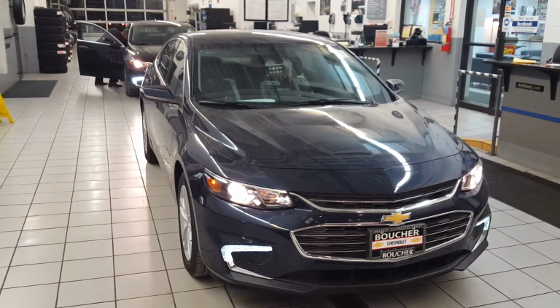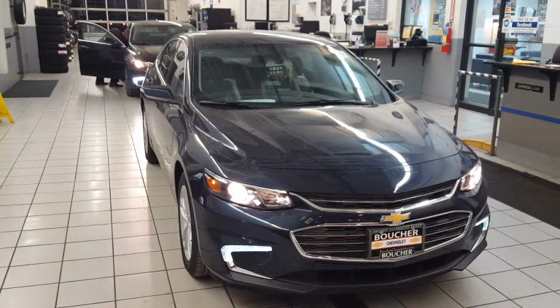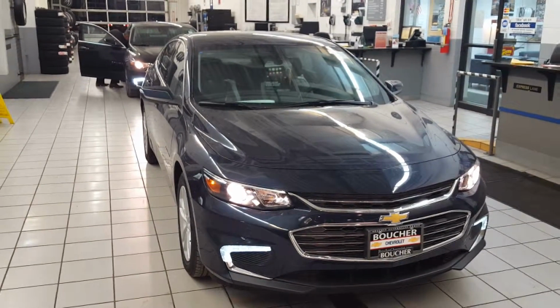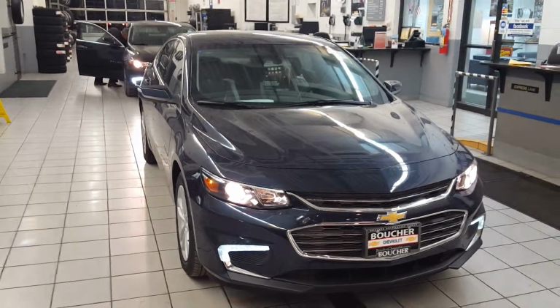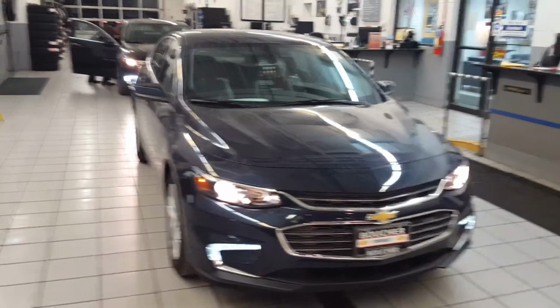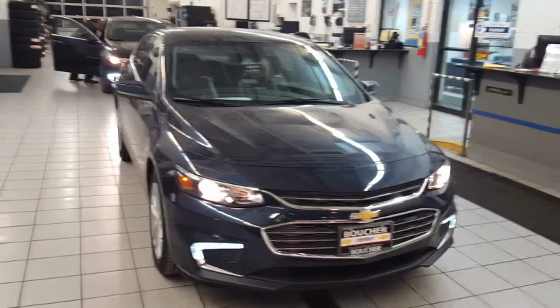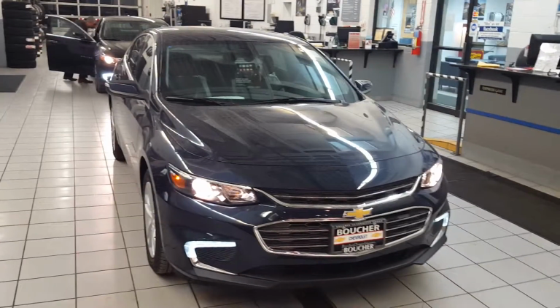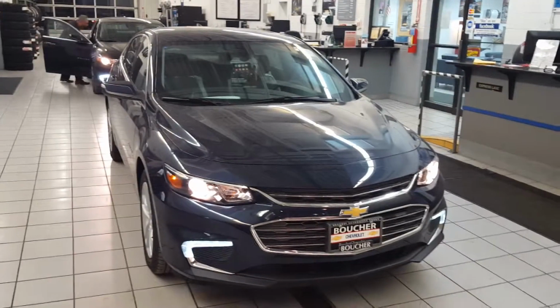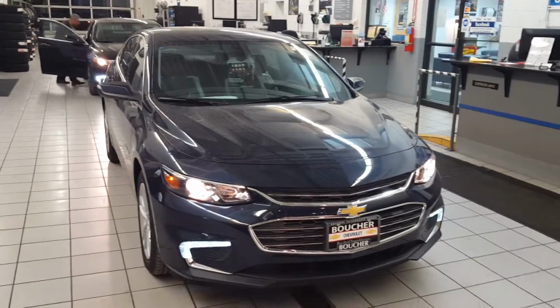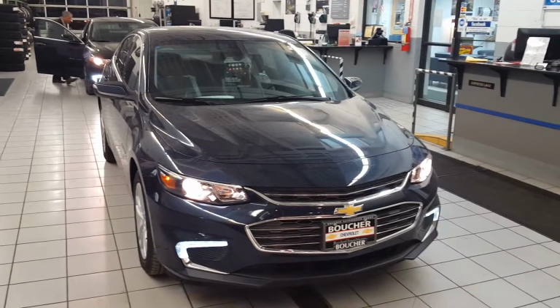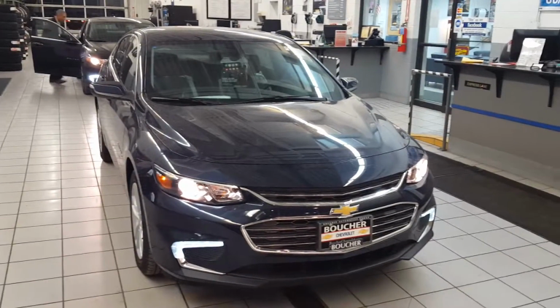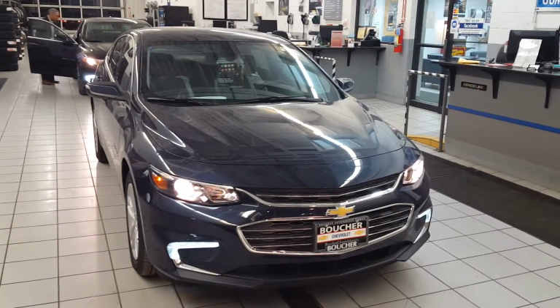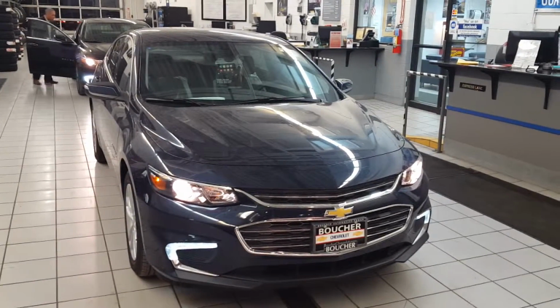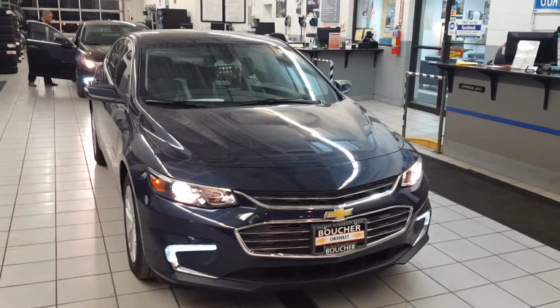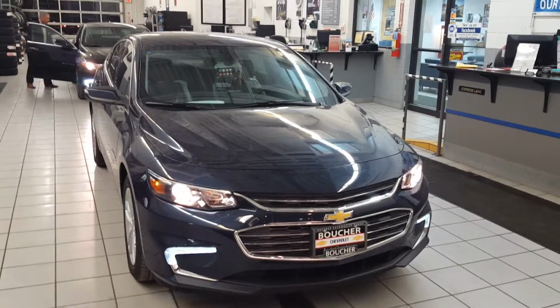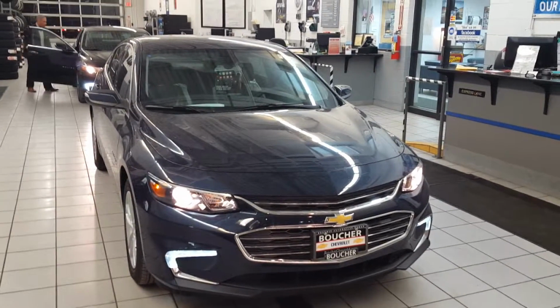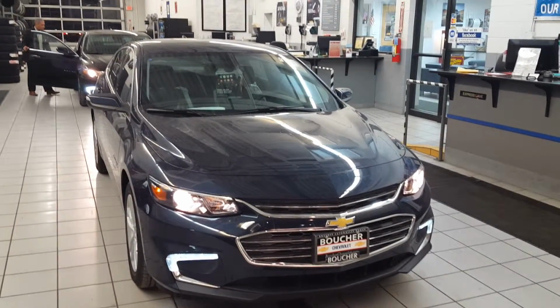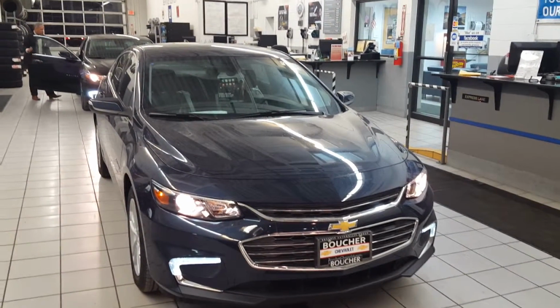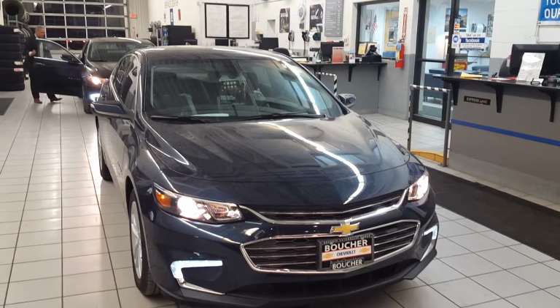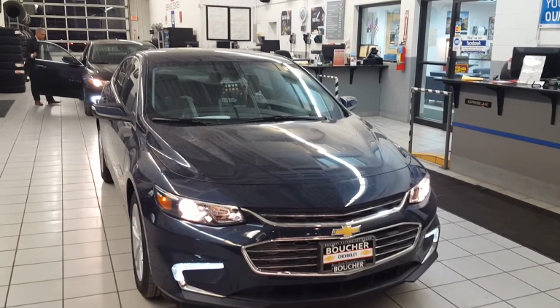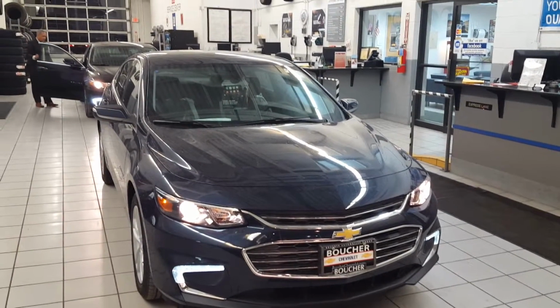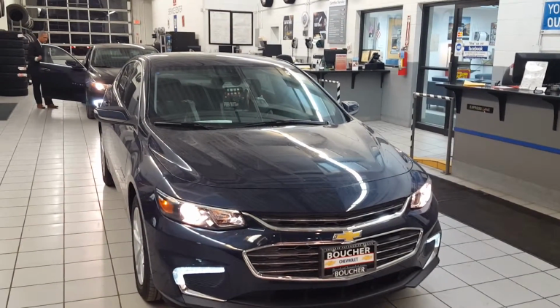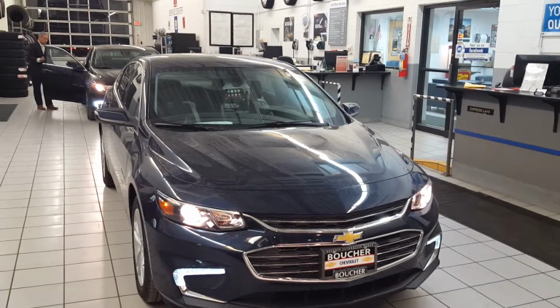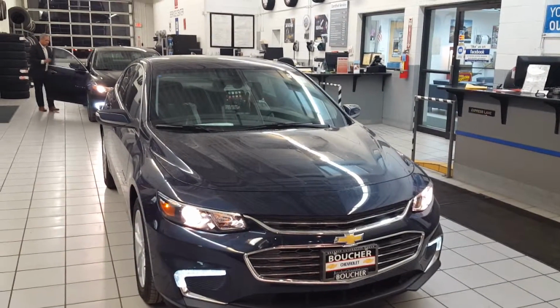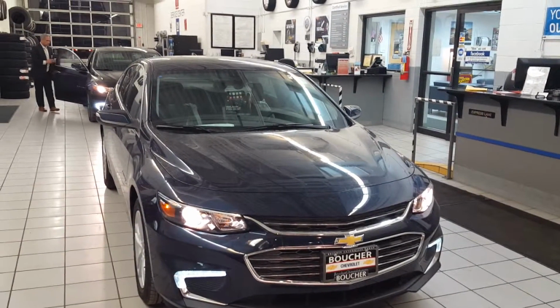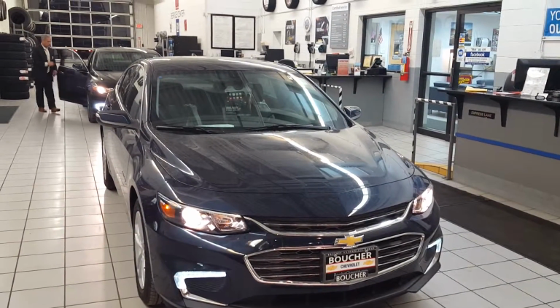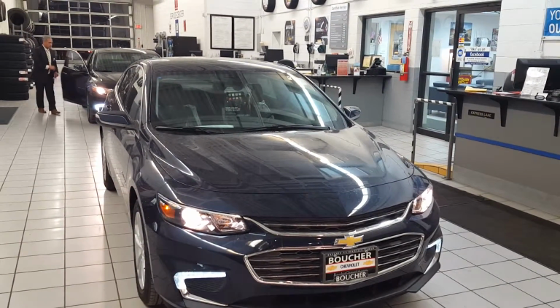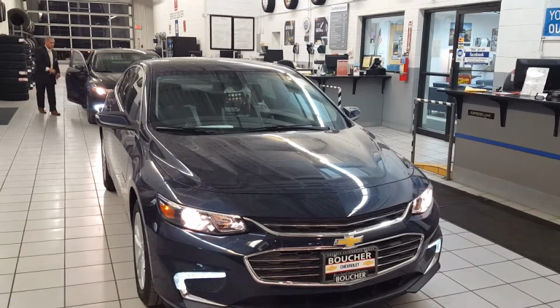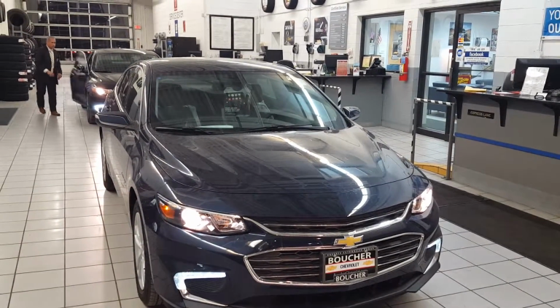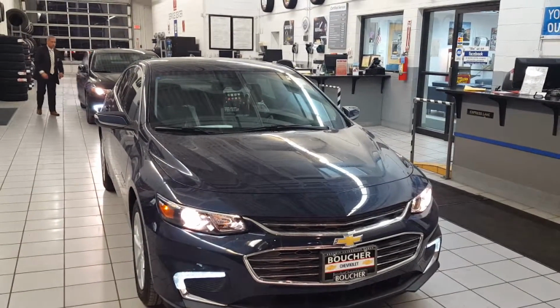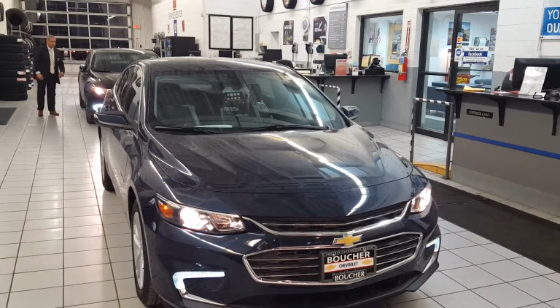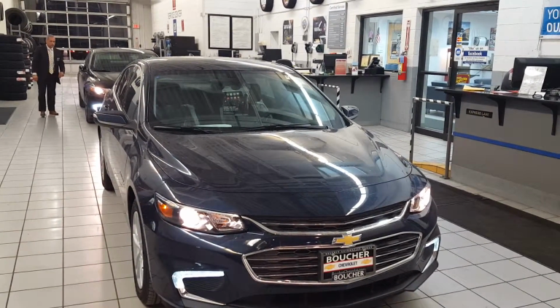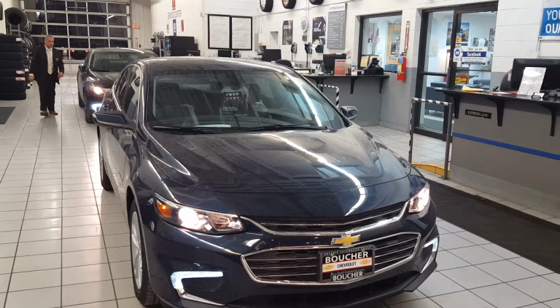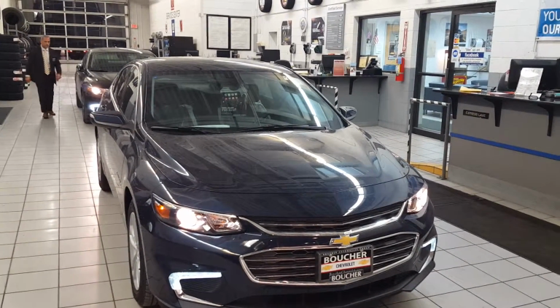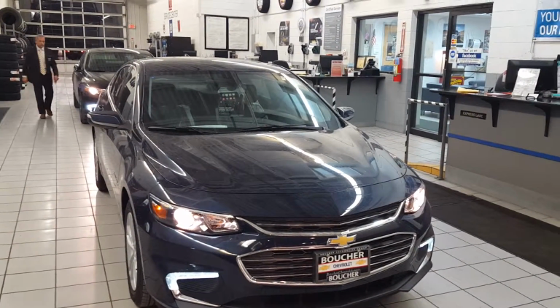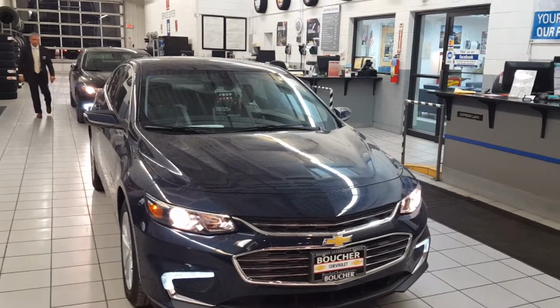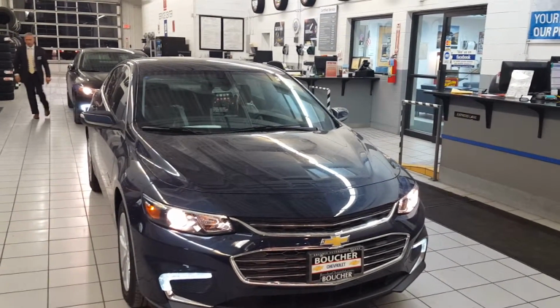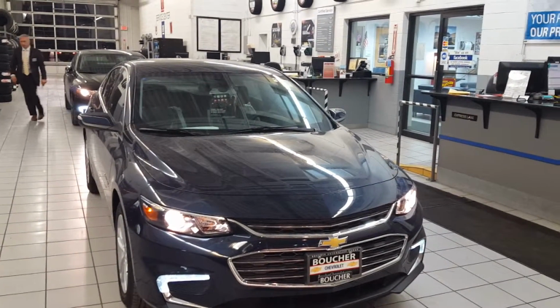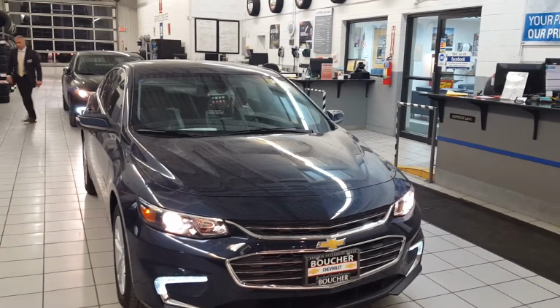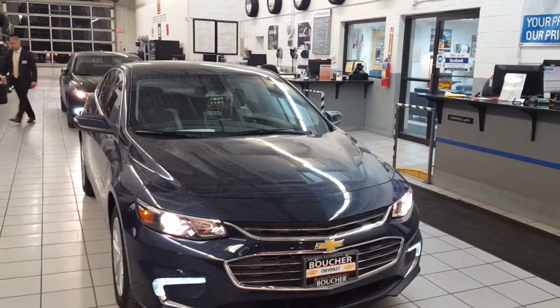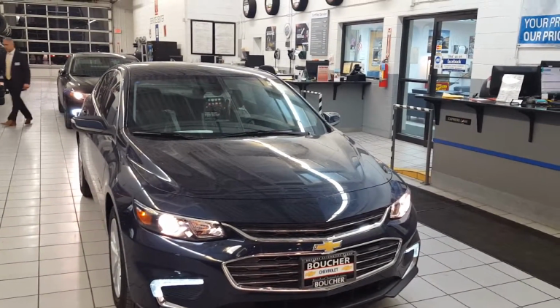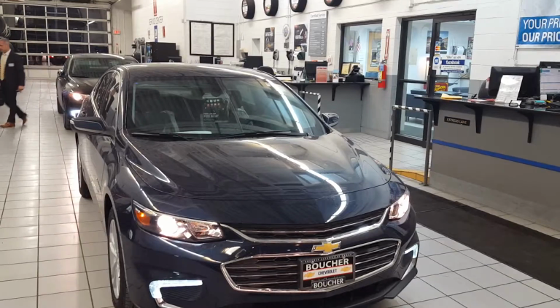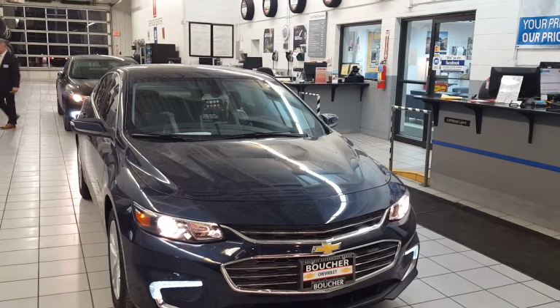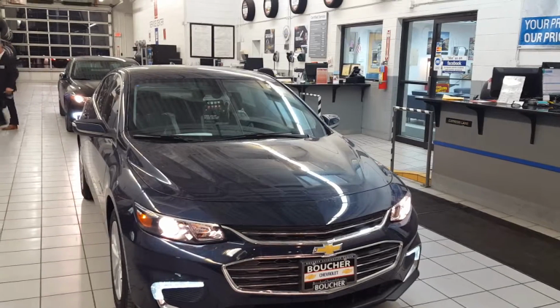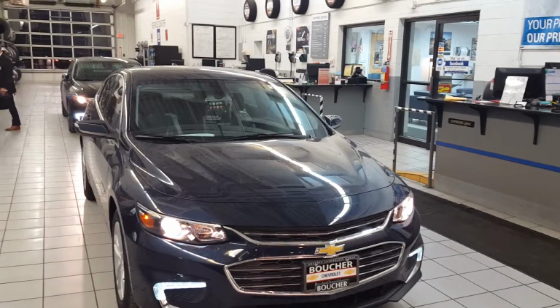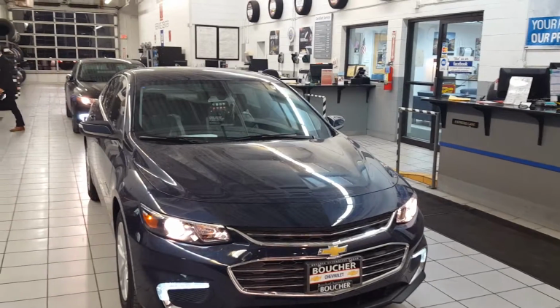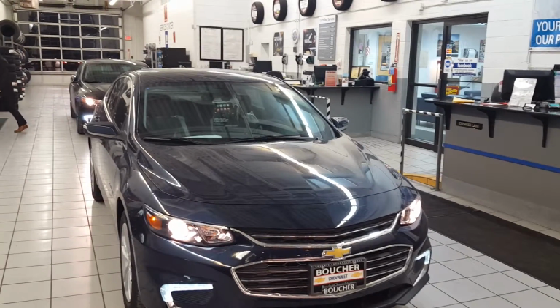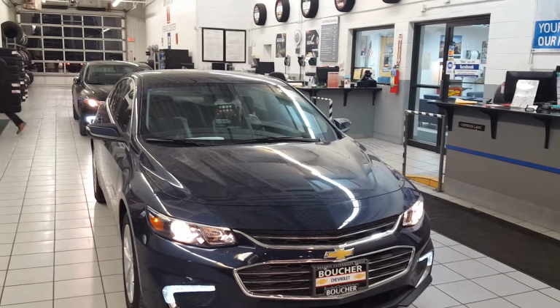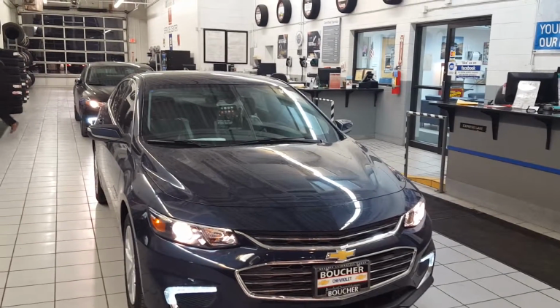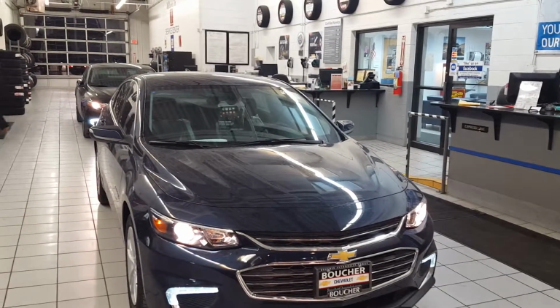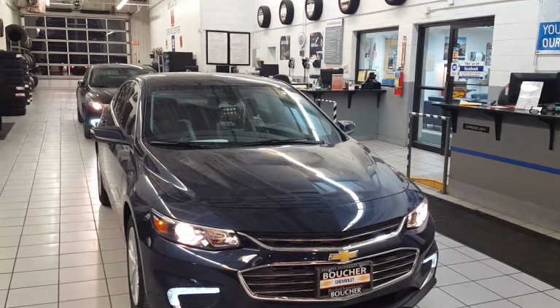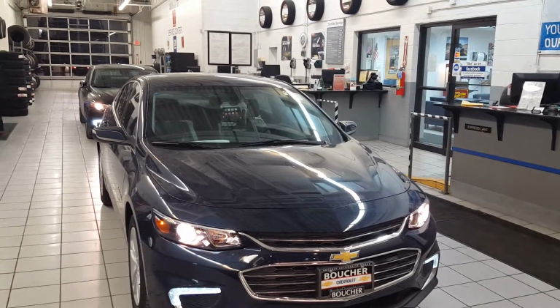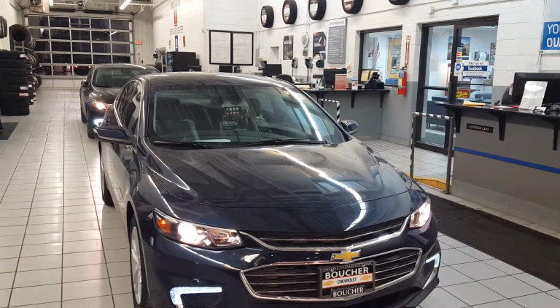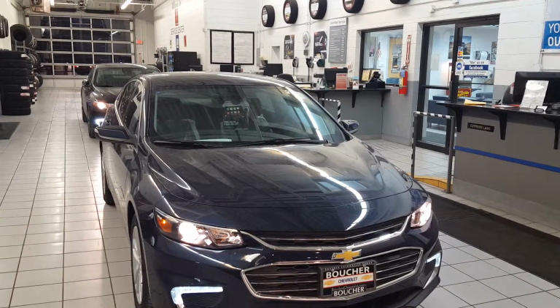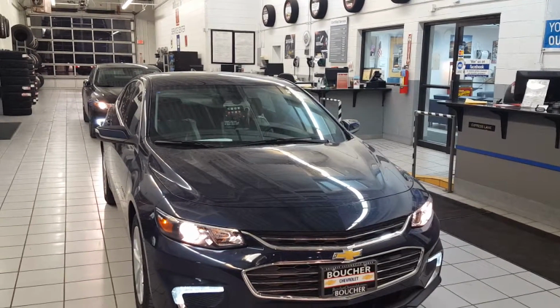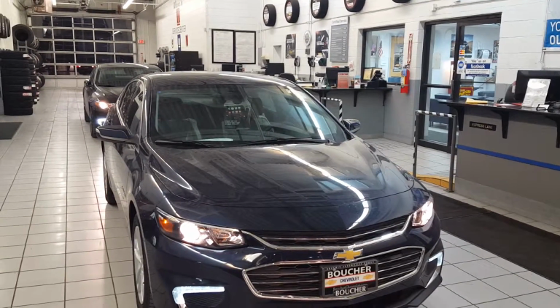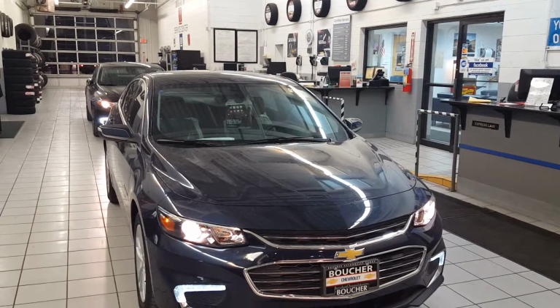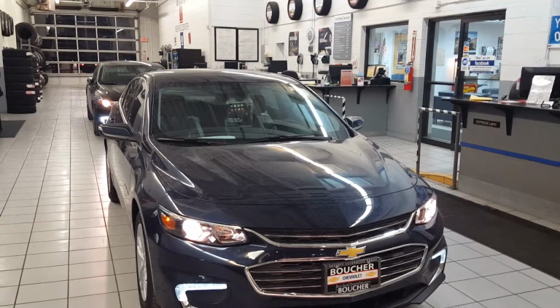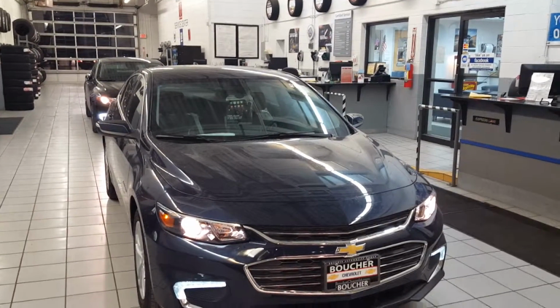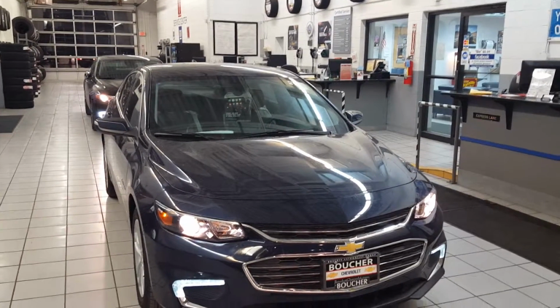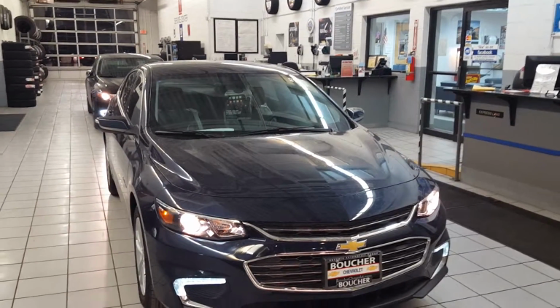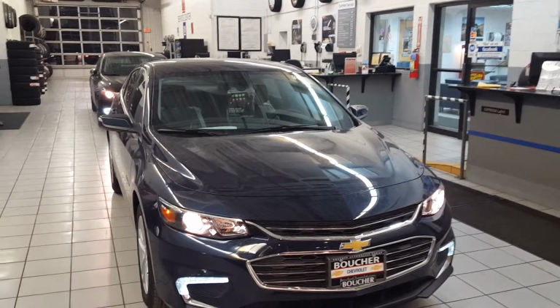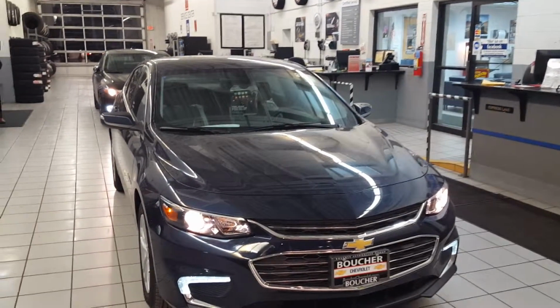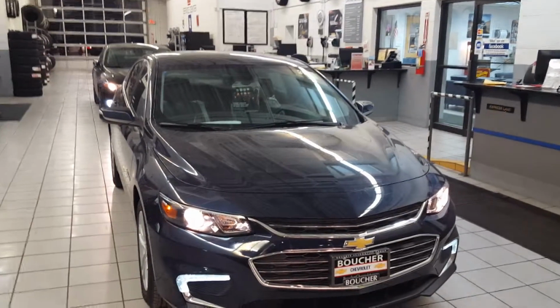Again, Joe Grazie, Boucher Chevrolet, 414-627-4457. Talk to you soon, Richard.